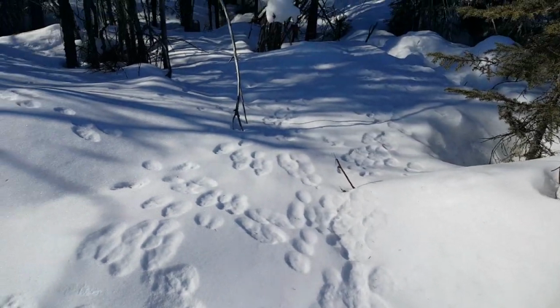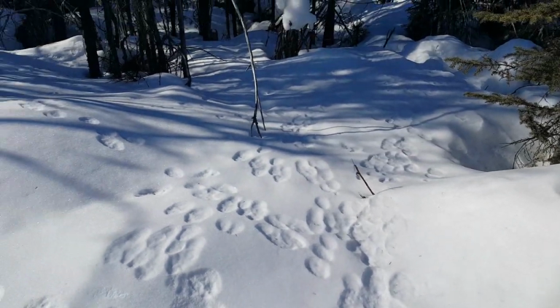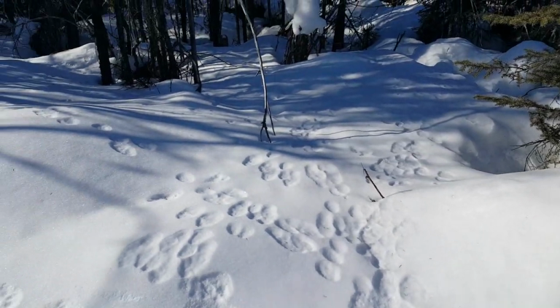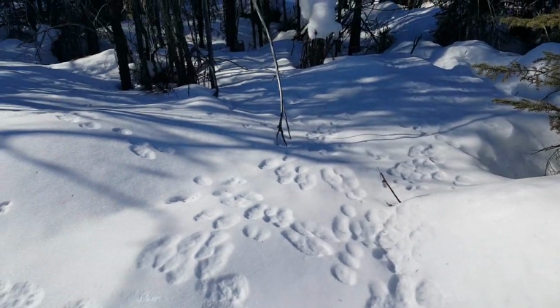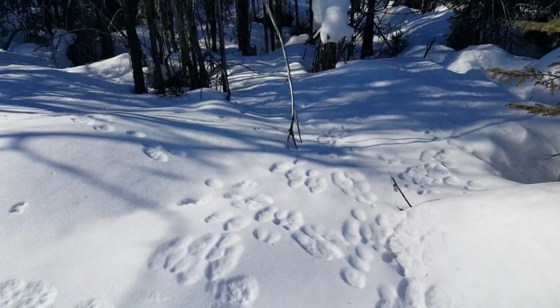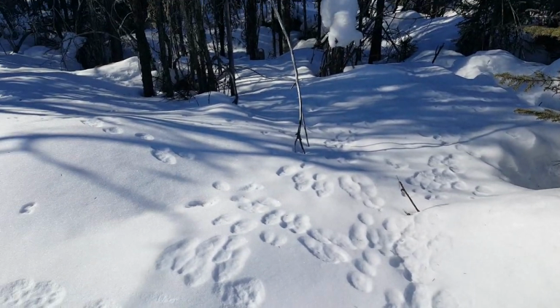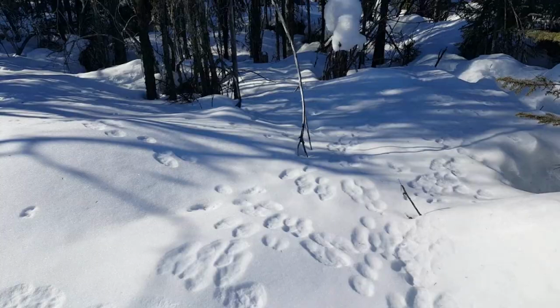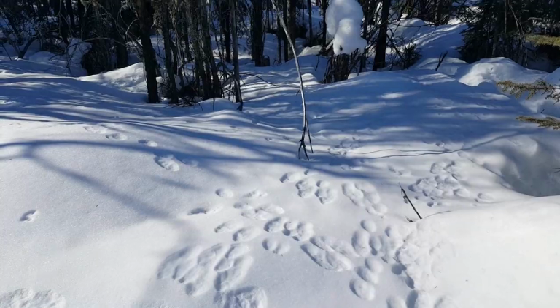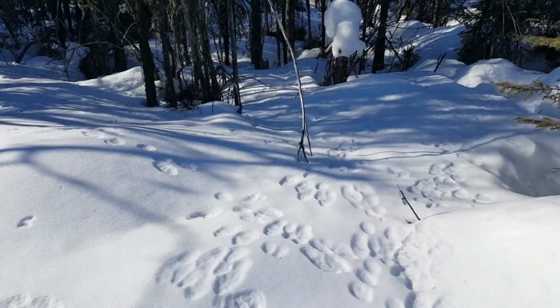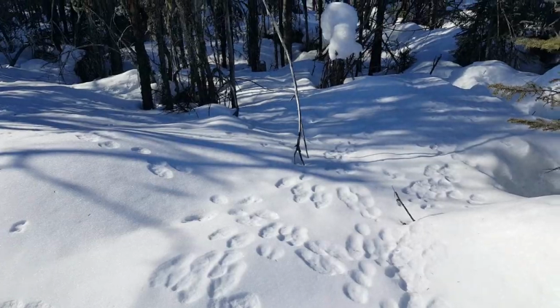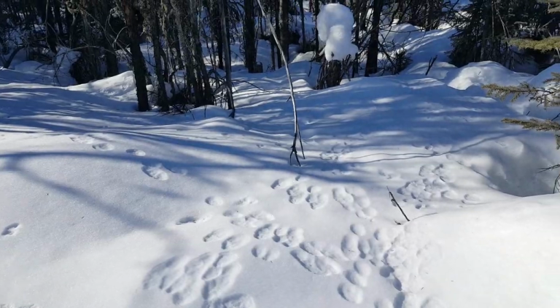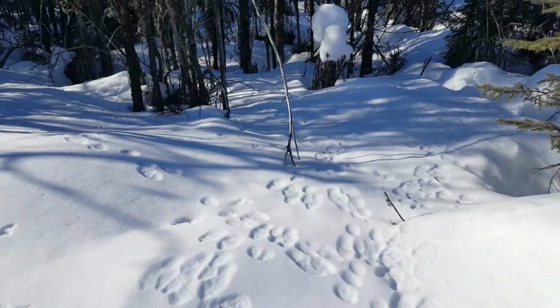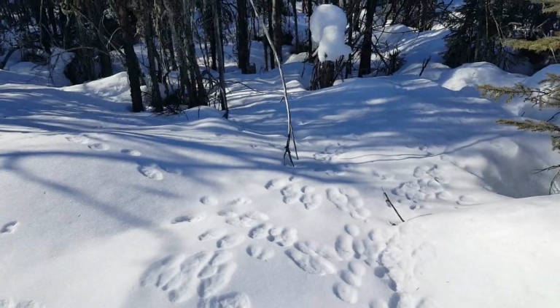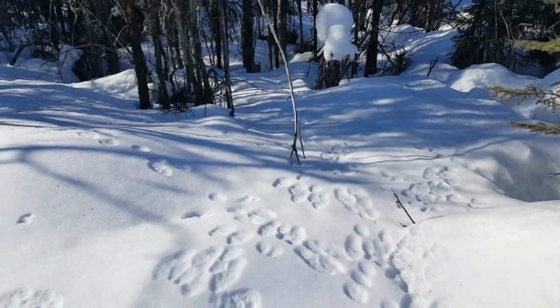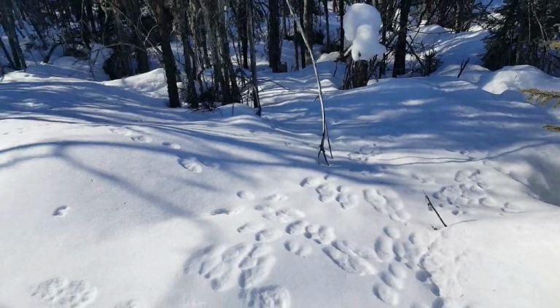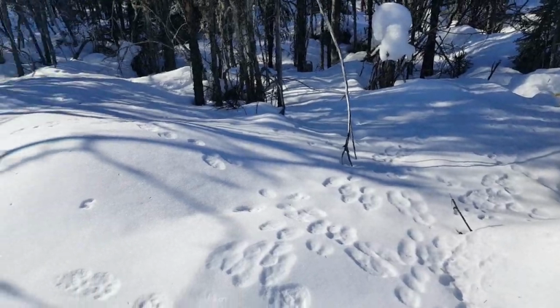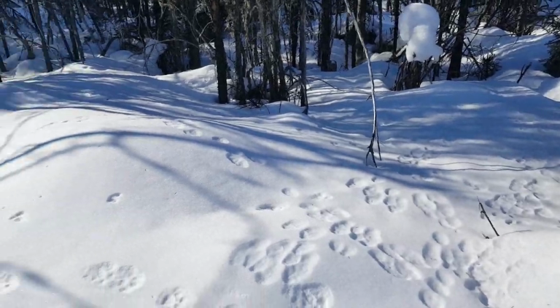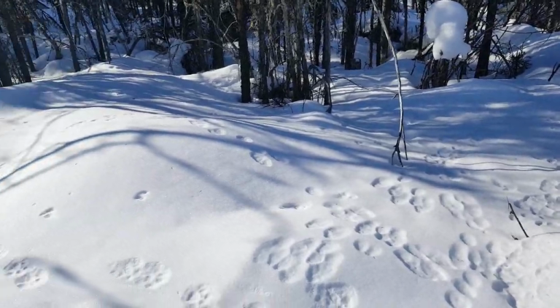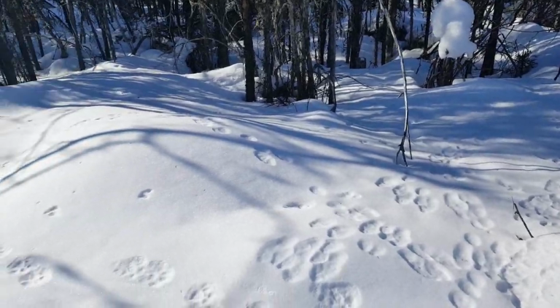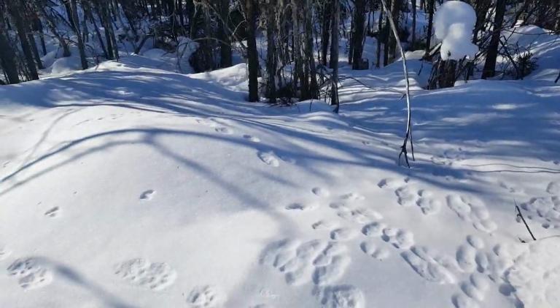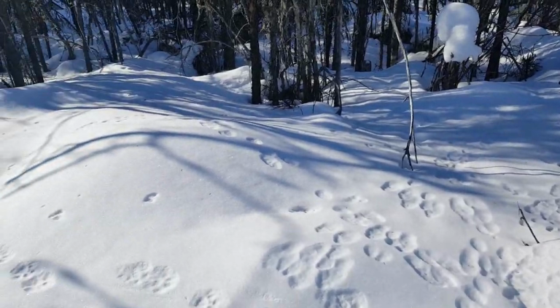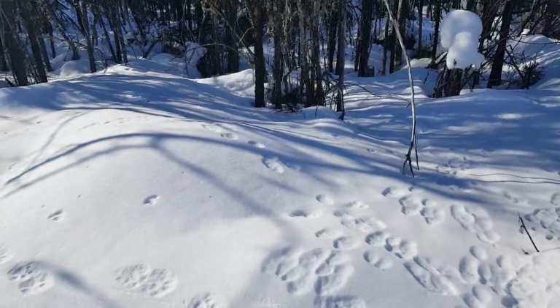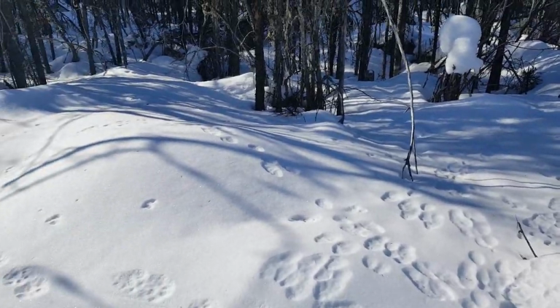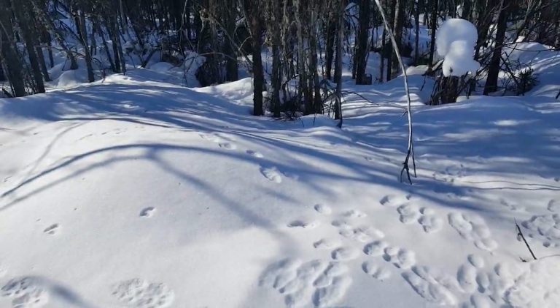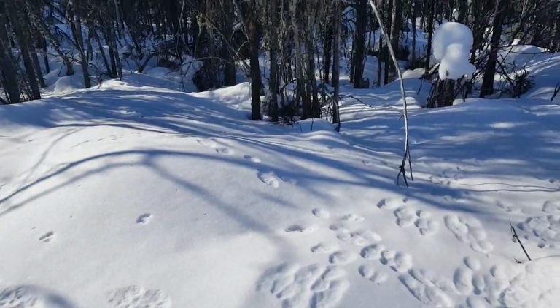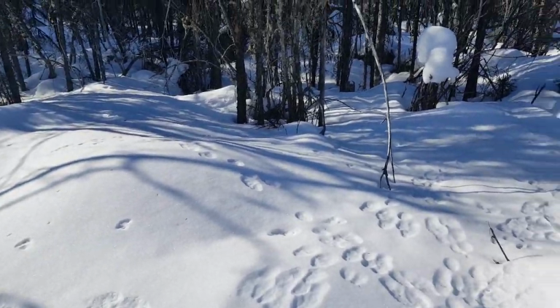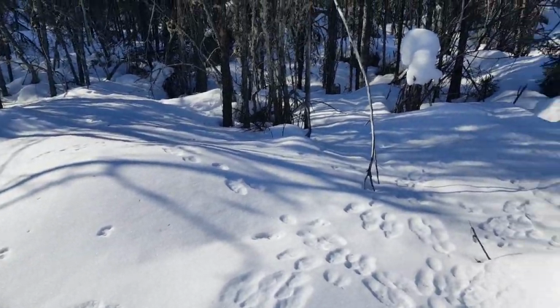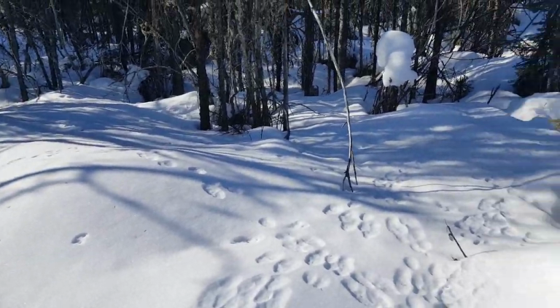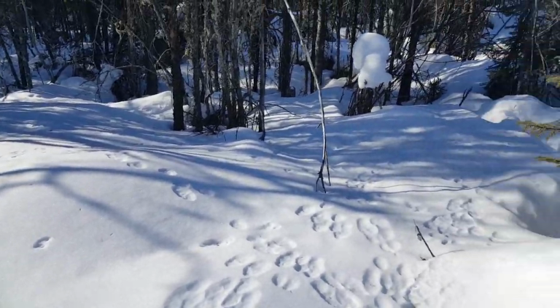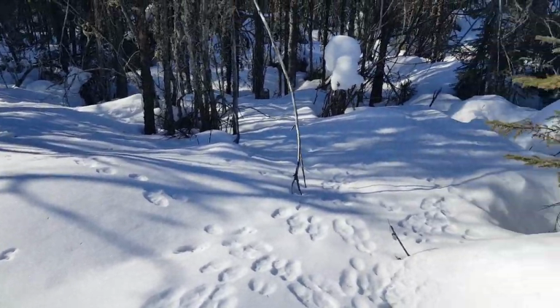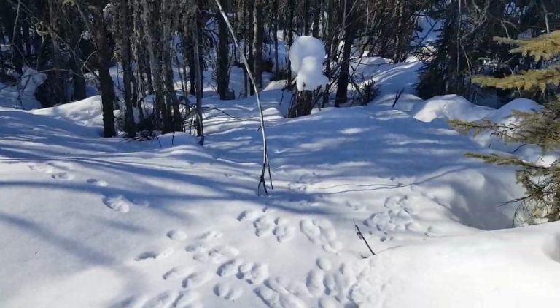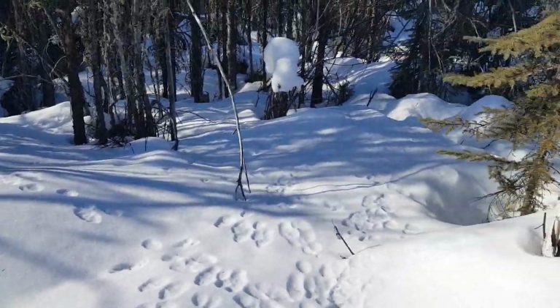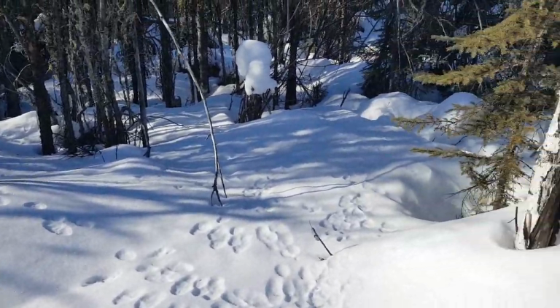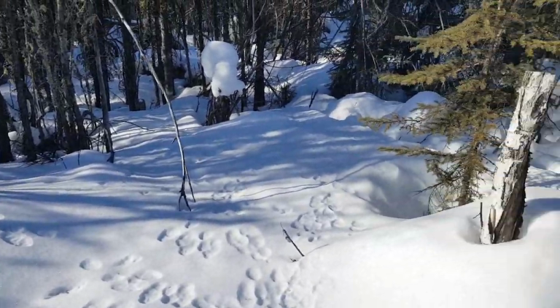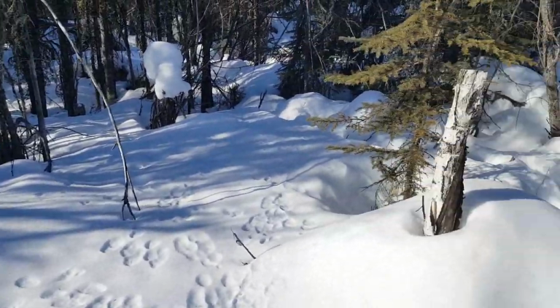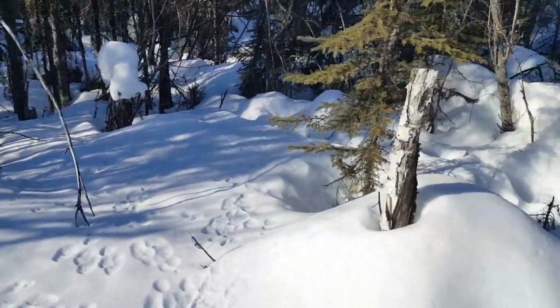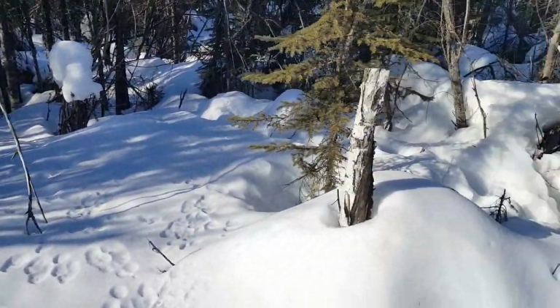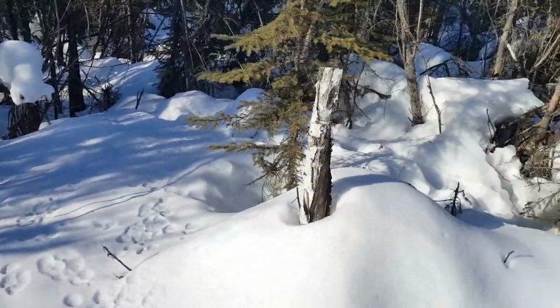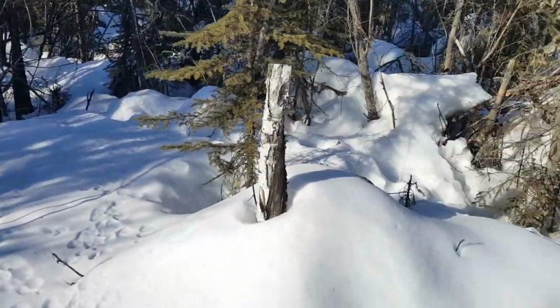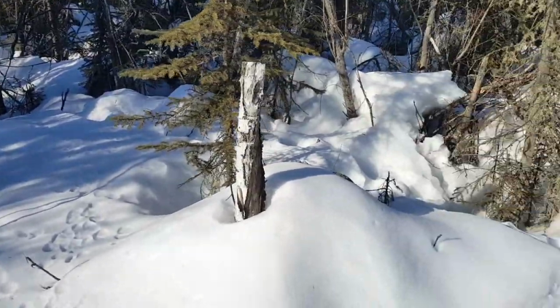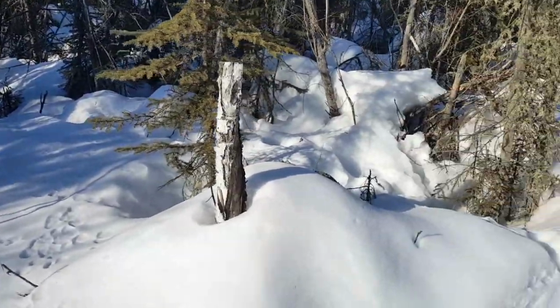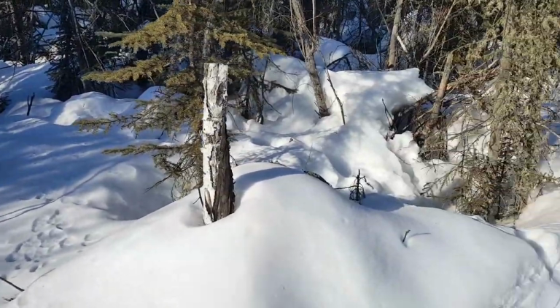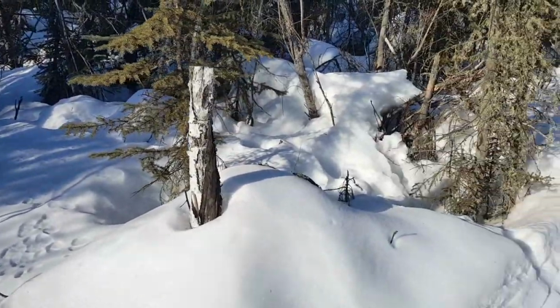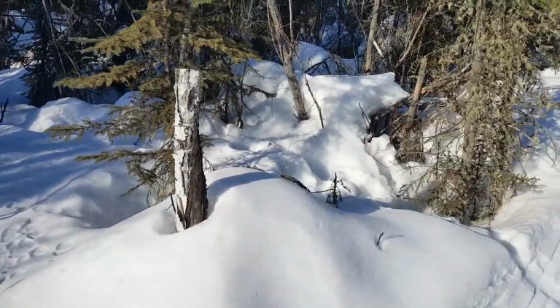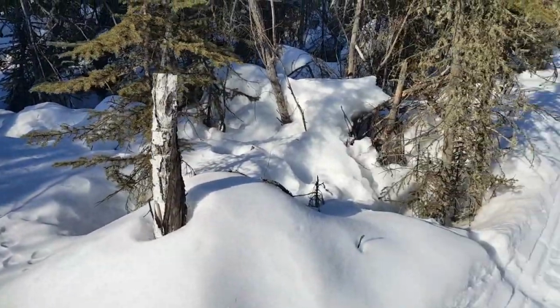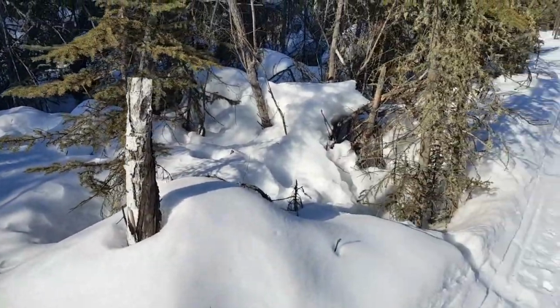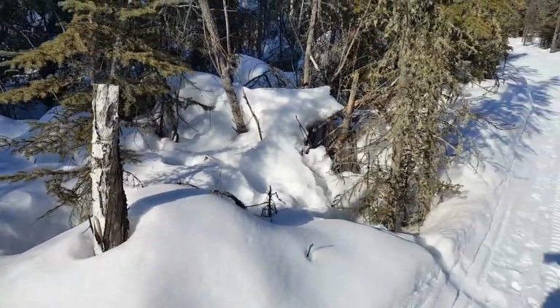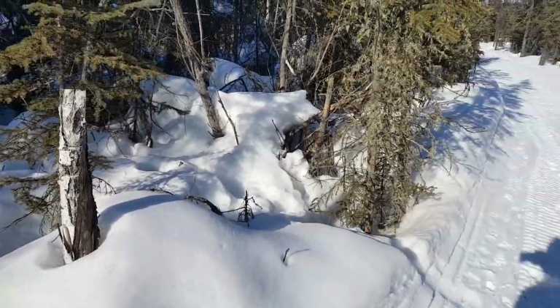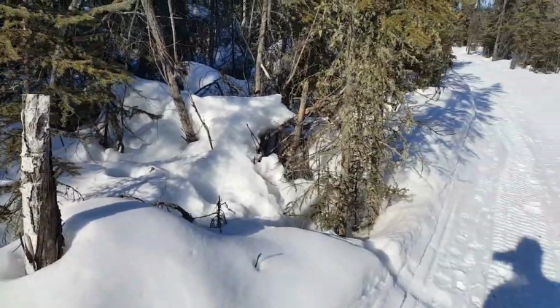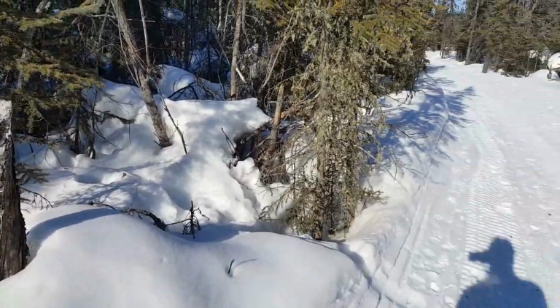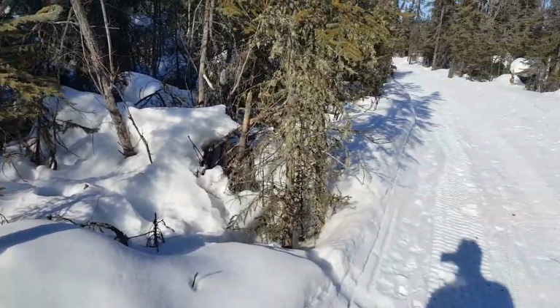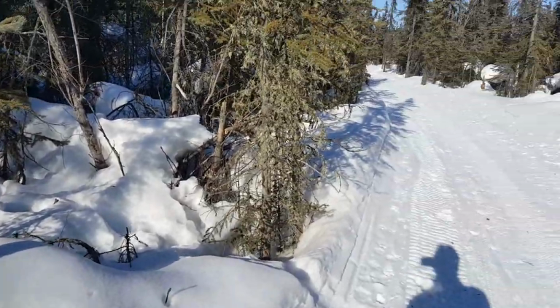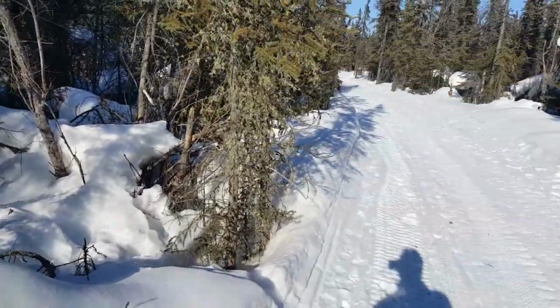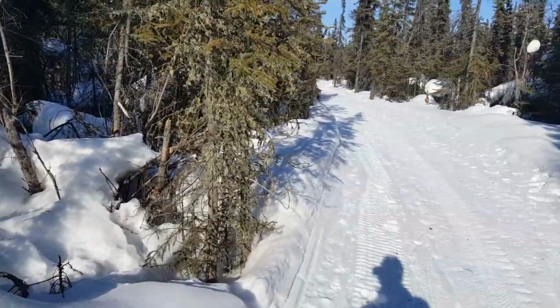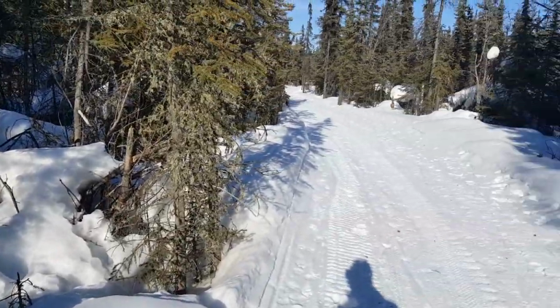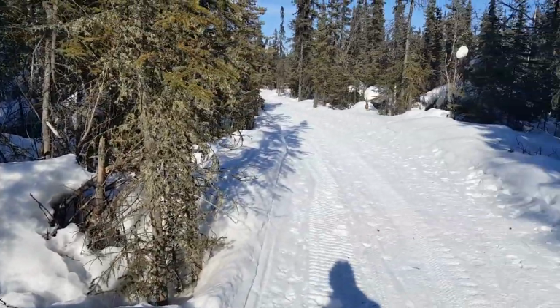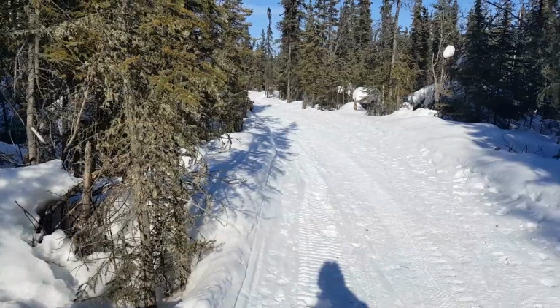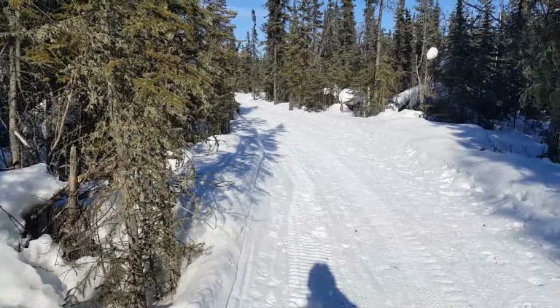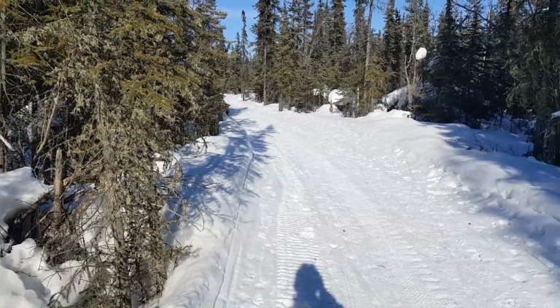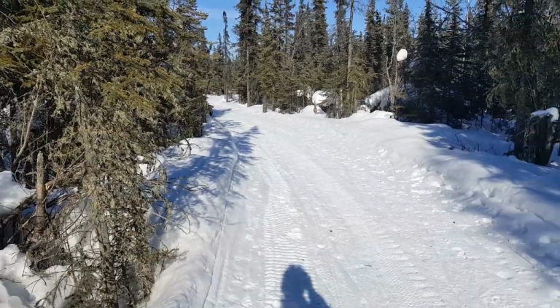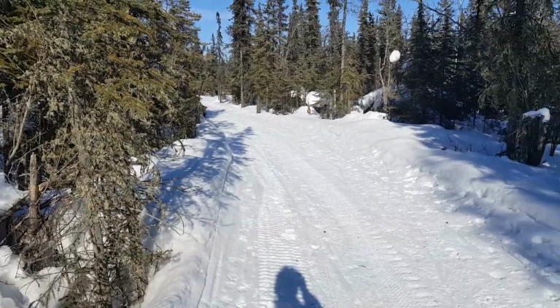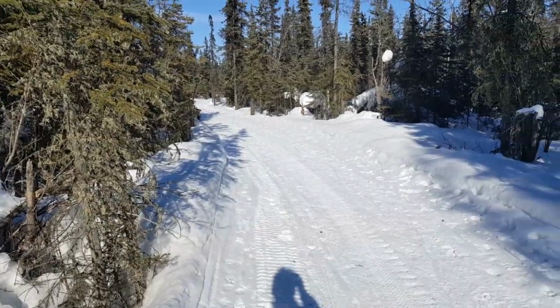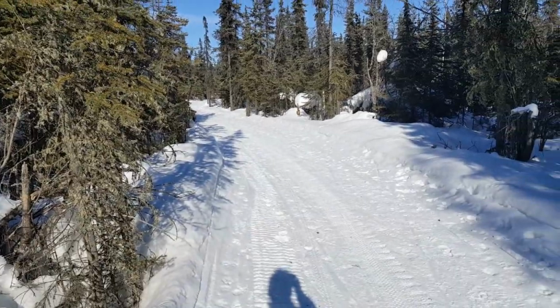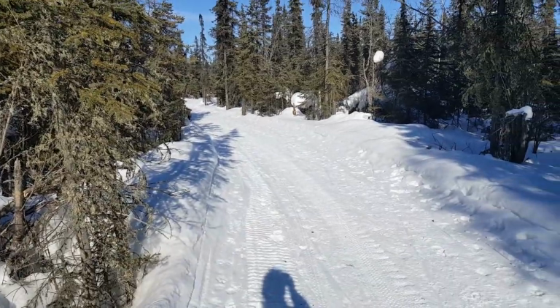So there you go. That lynx is definitely cruising along here. There's a lot of hare sign throughout this area, so just keep going.